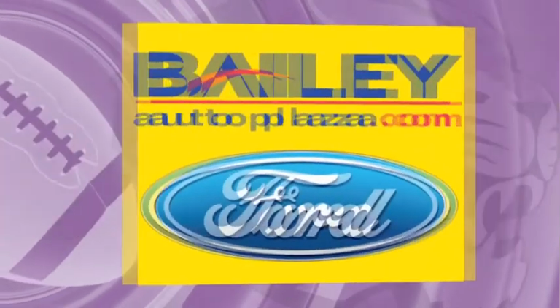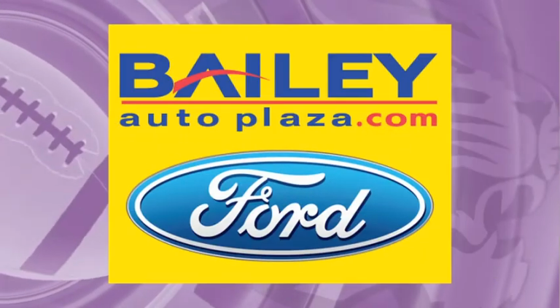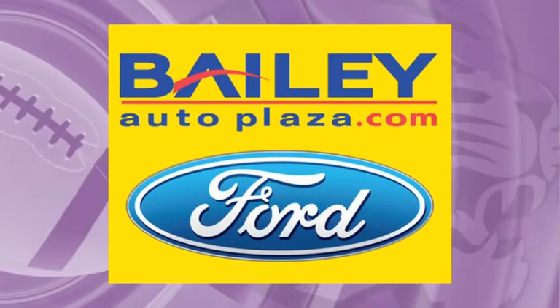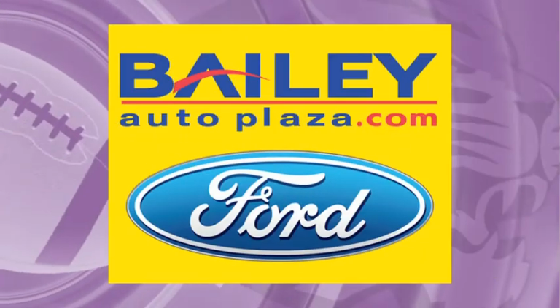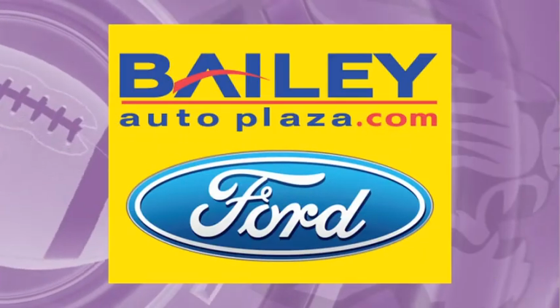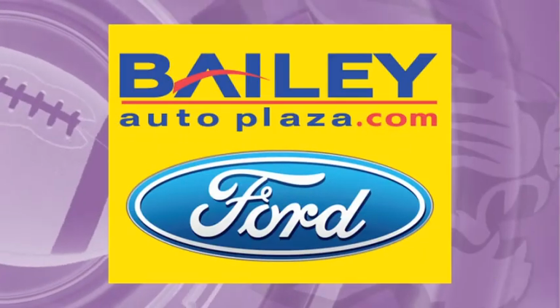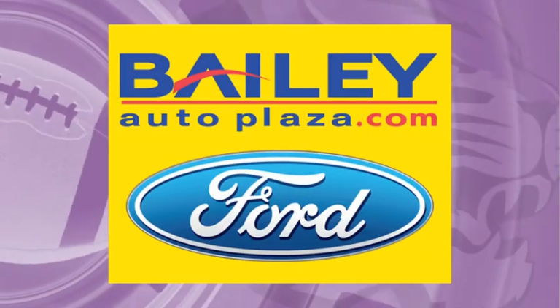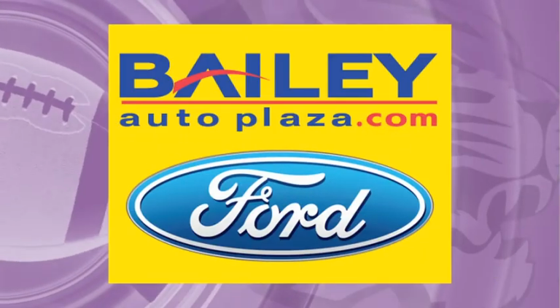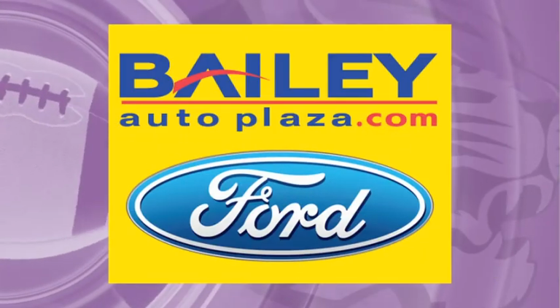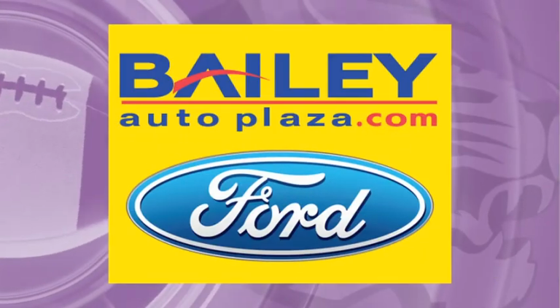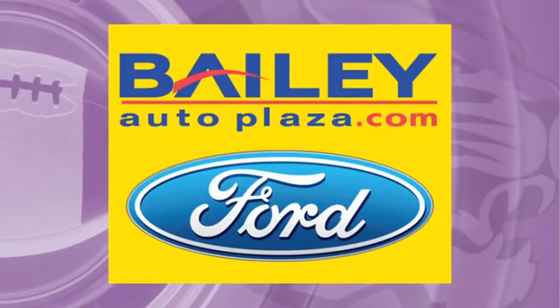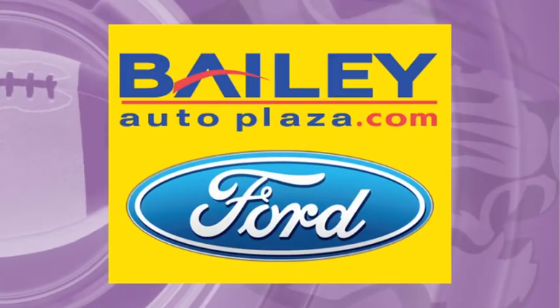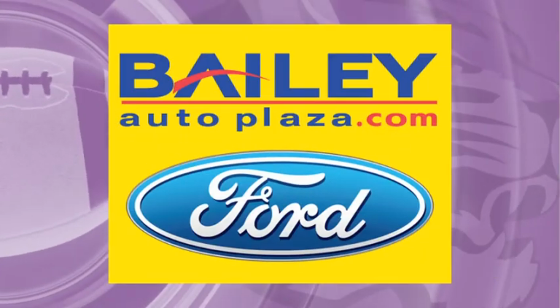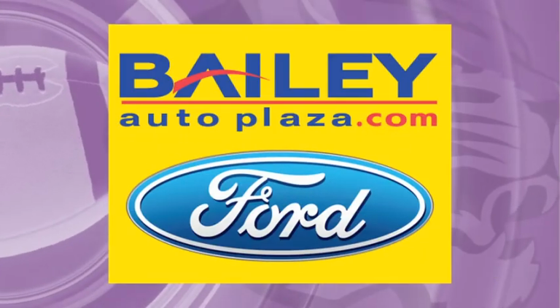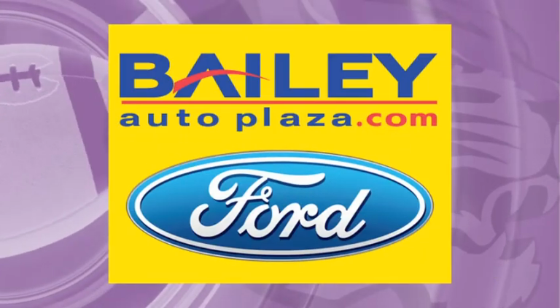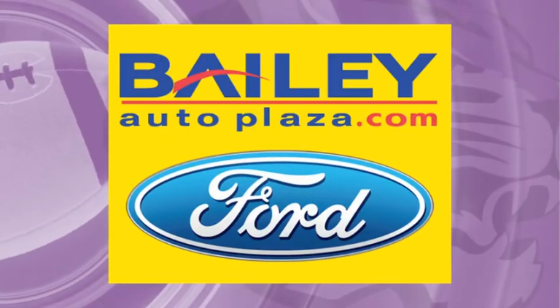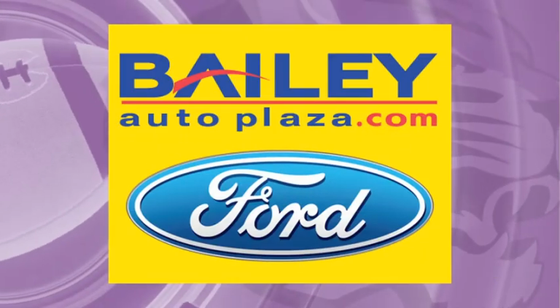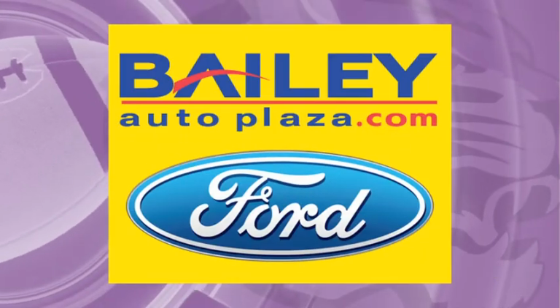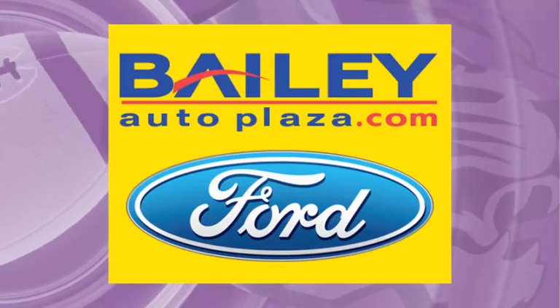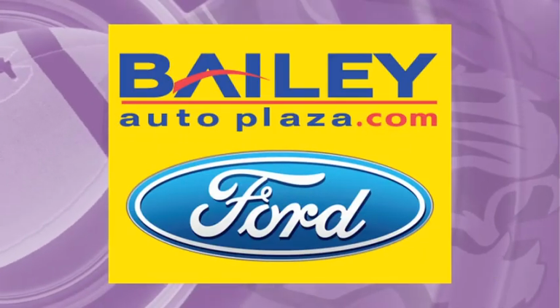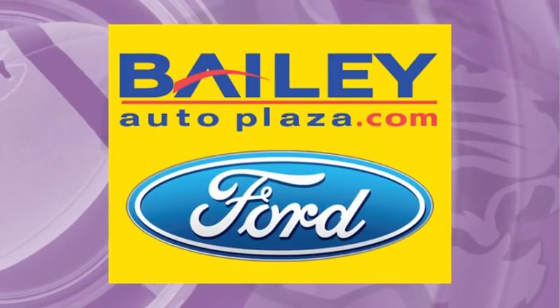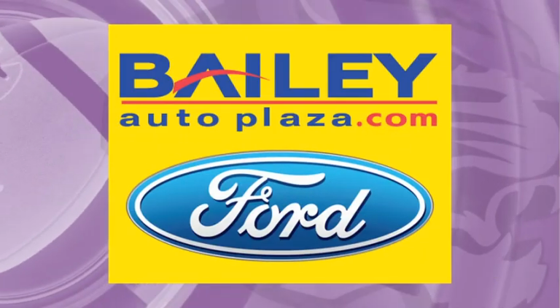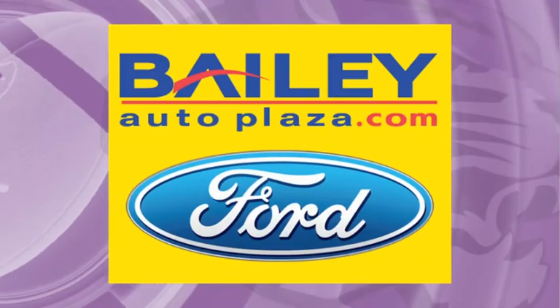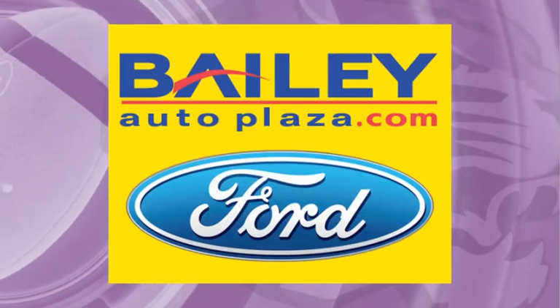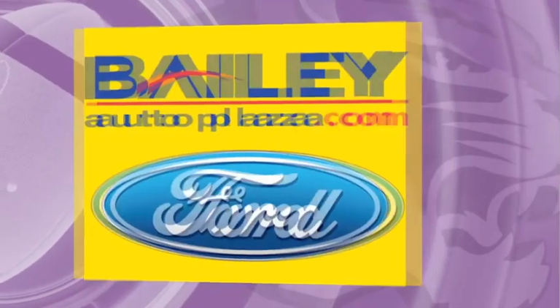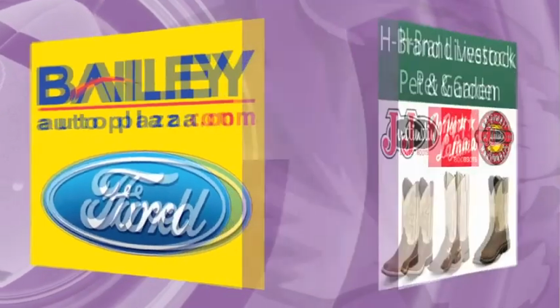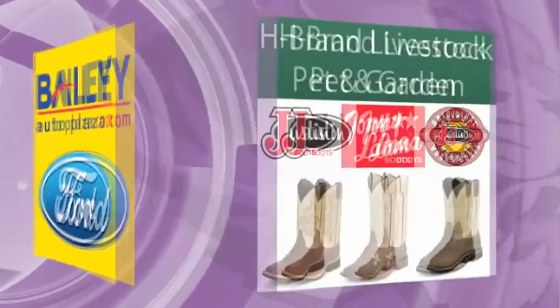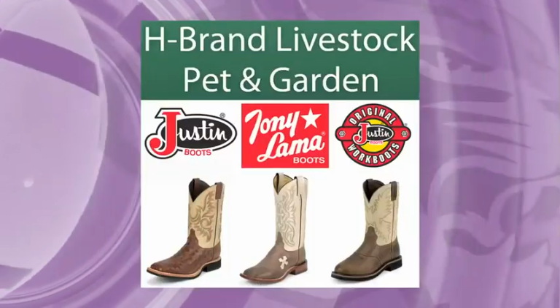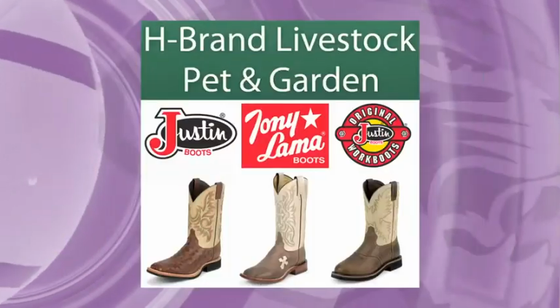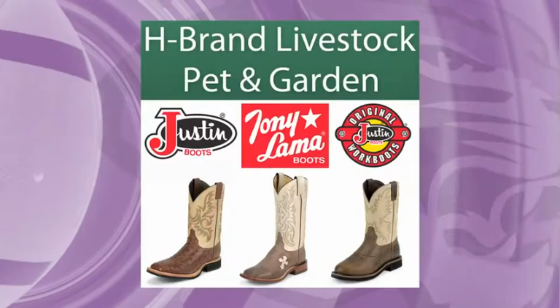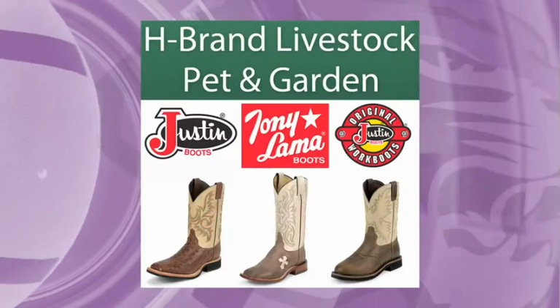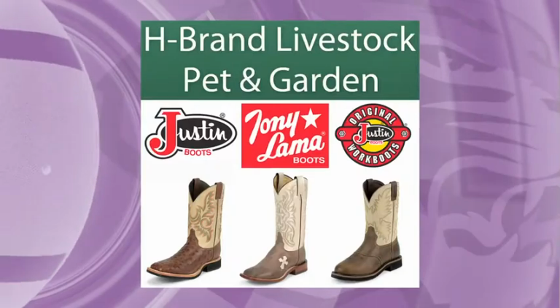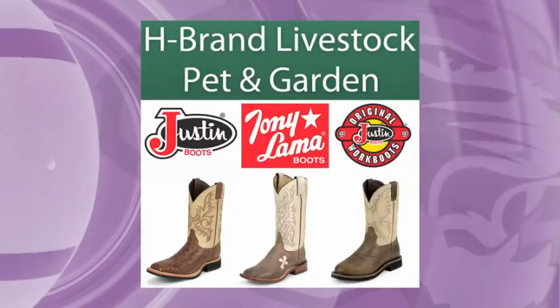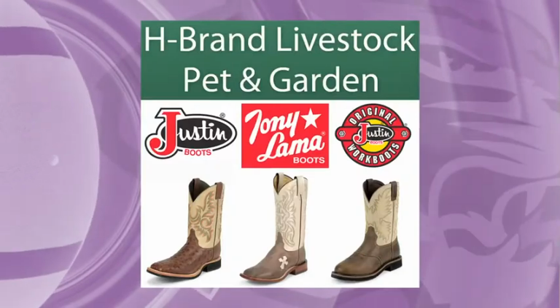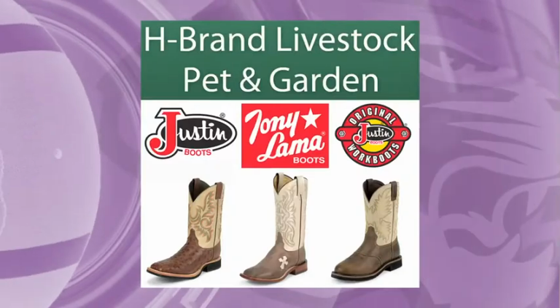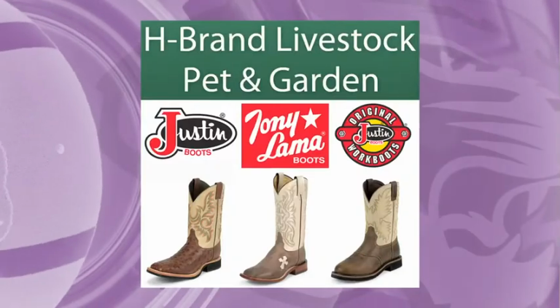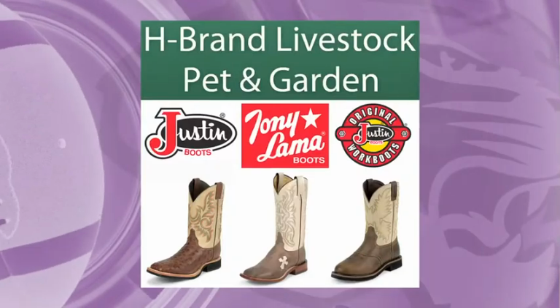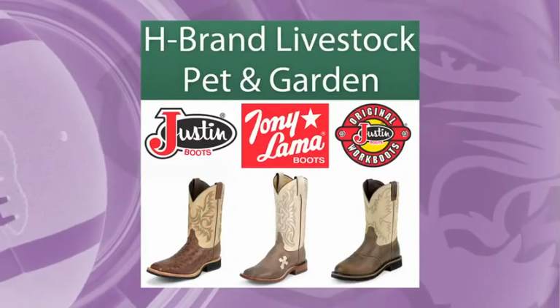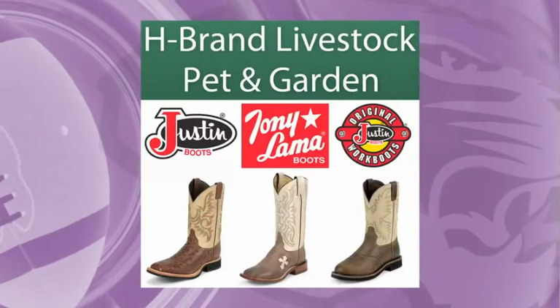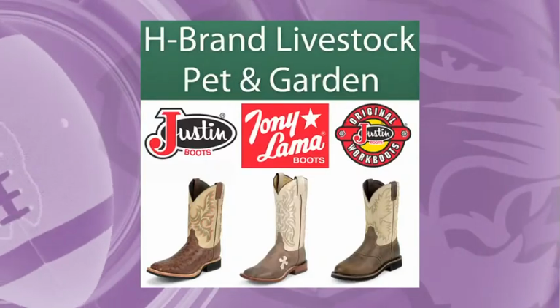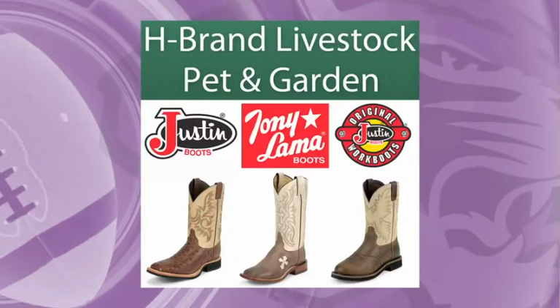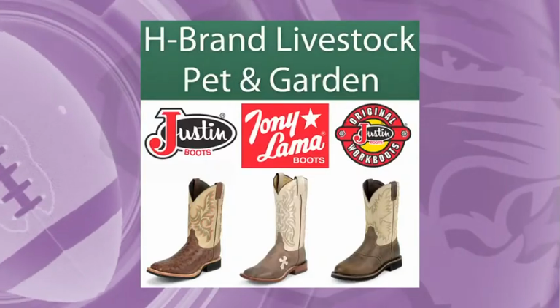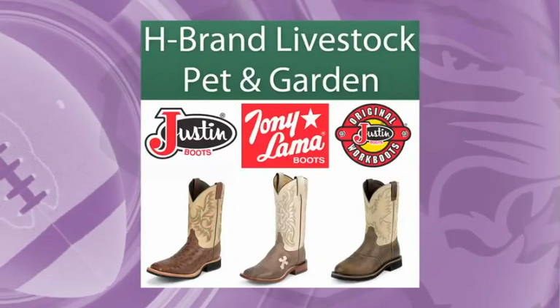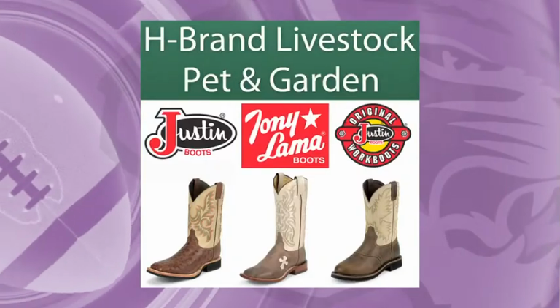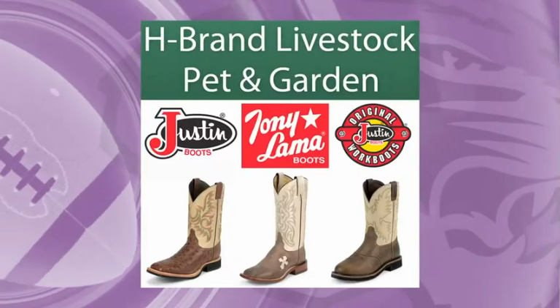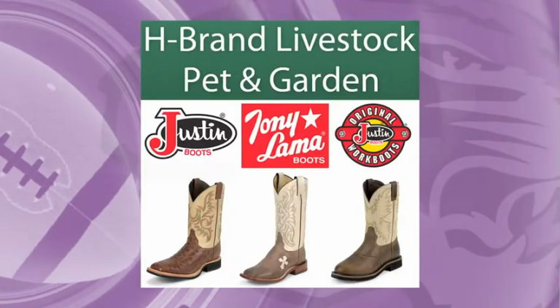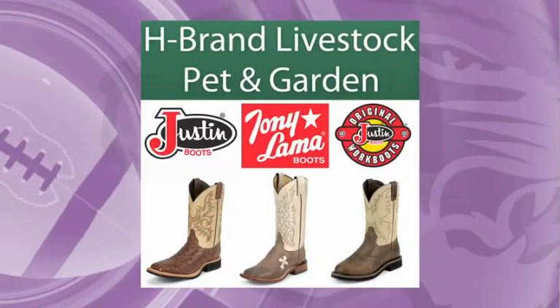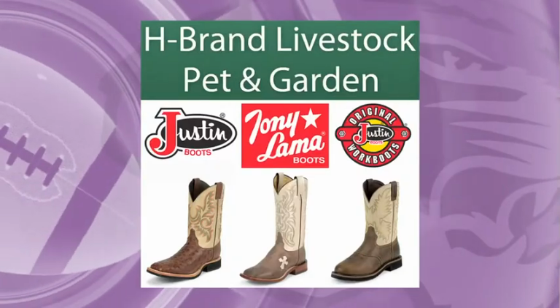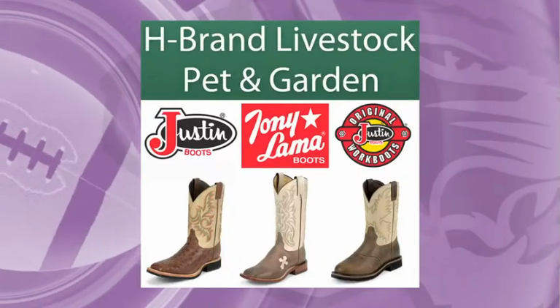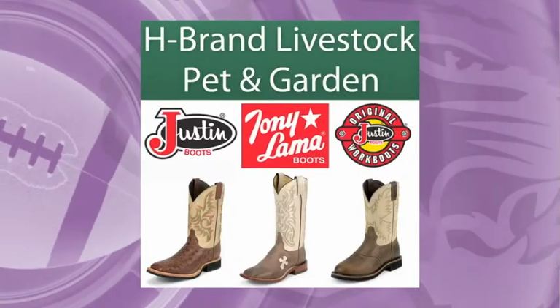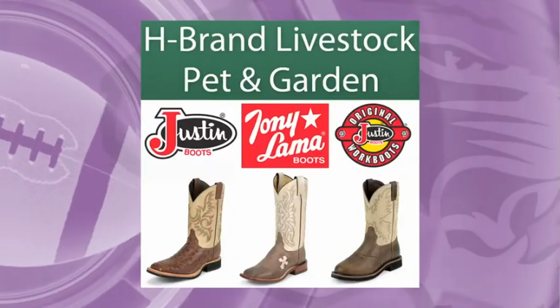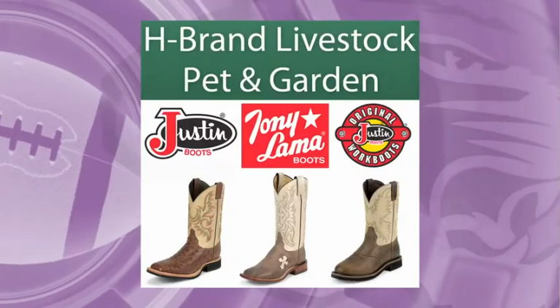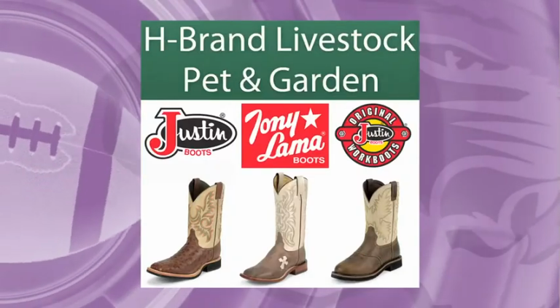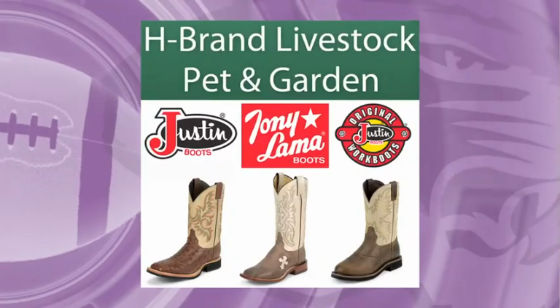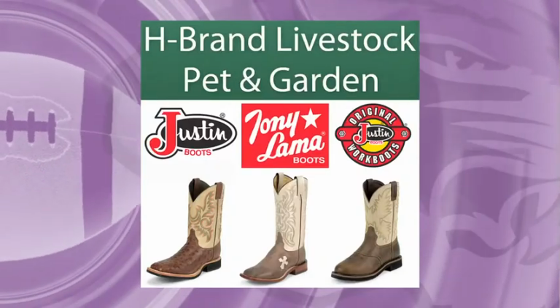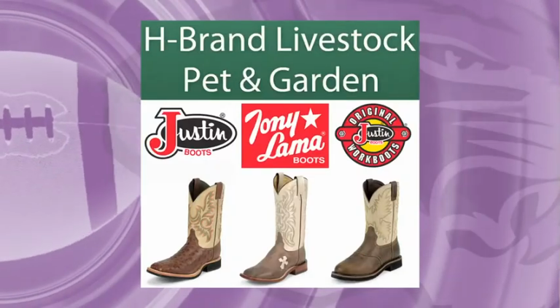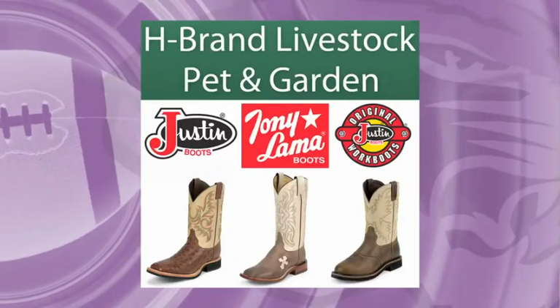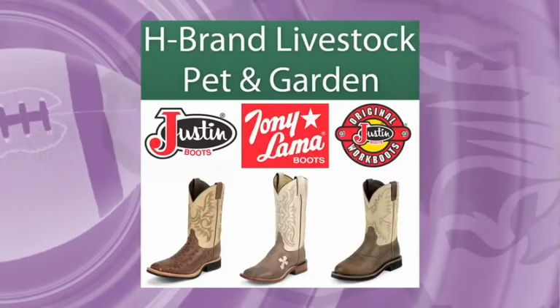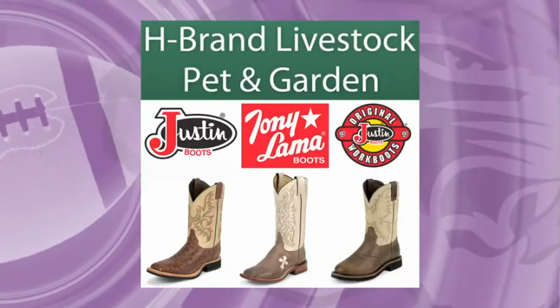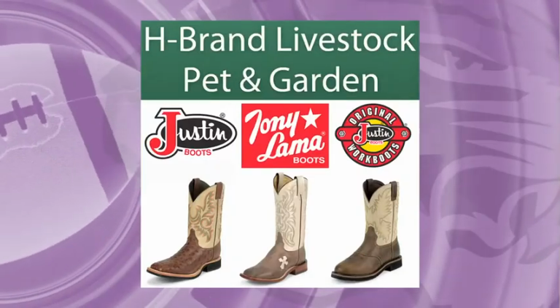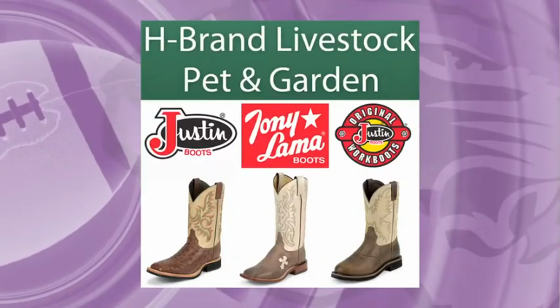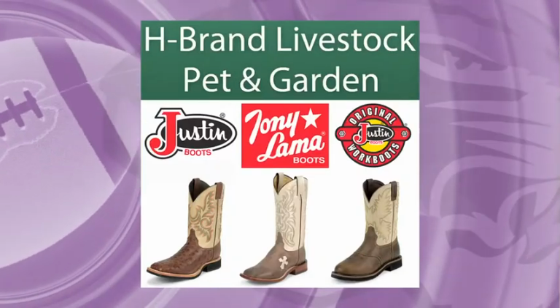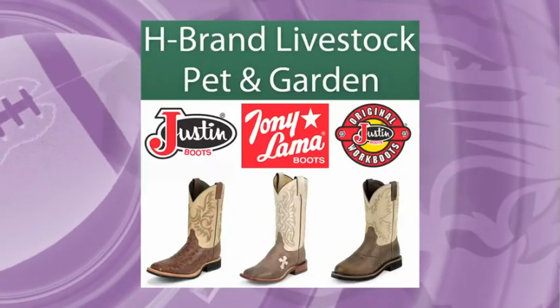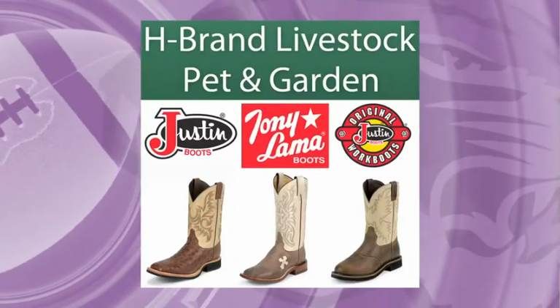Bailey Auto Plaza, your new car and truck dealer in Graham. And H-Brand Livestock Pet and Garden — more than just a feed store.